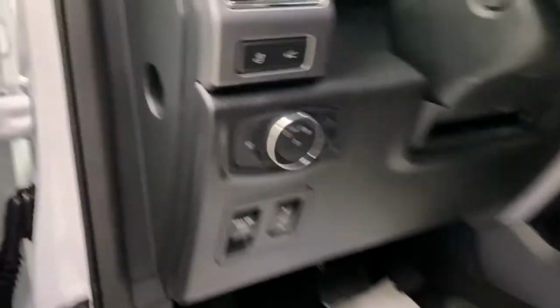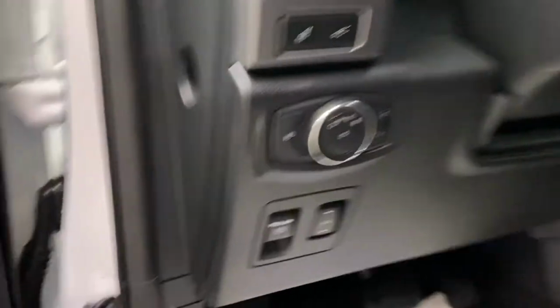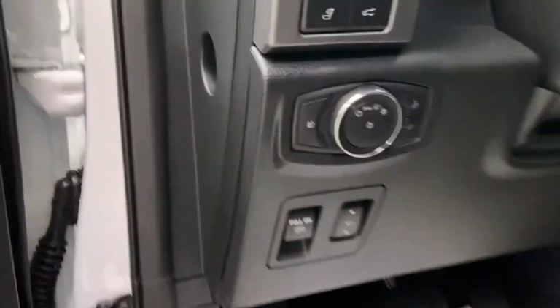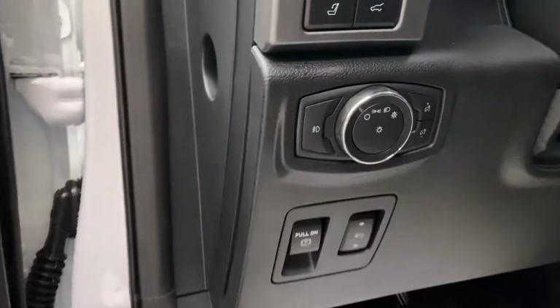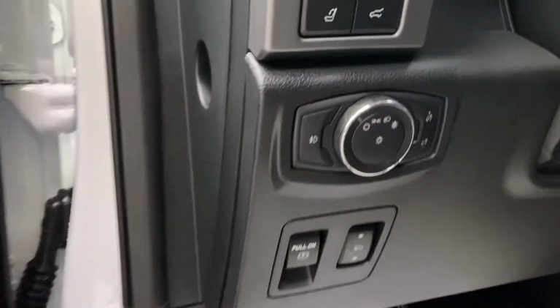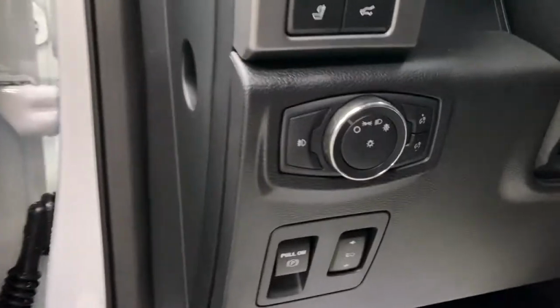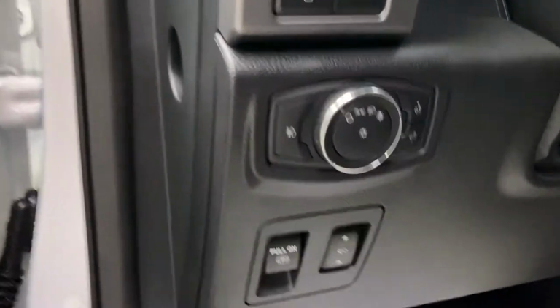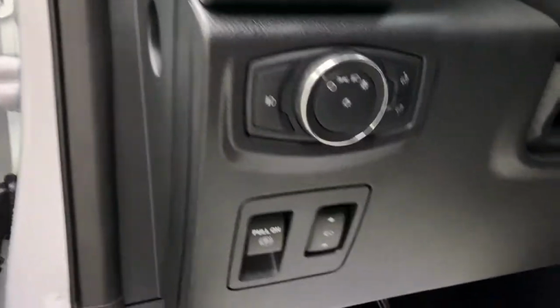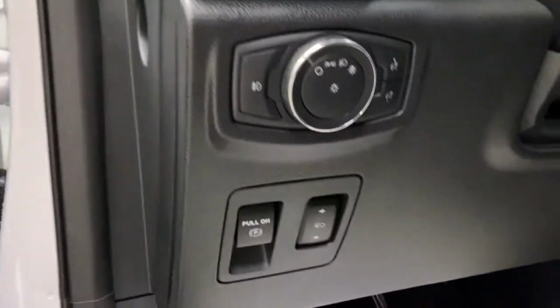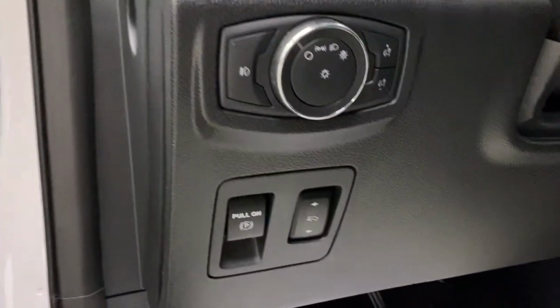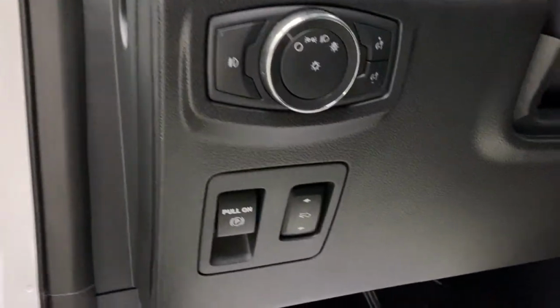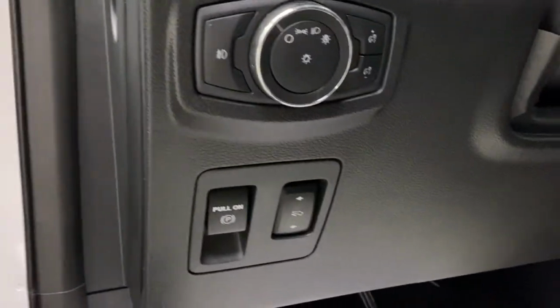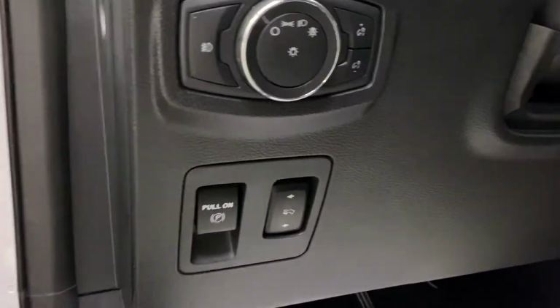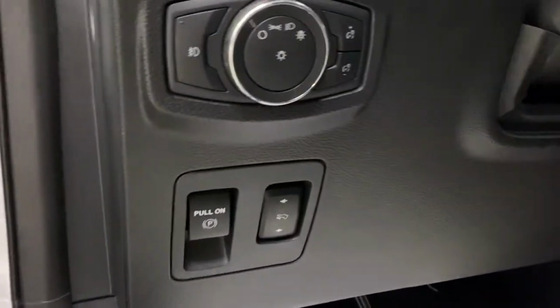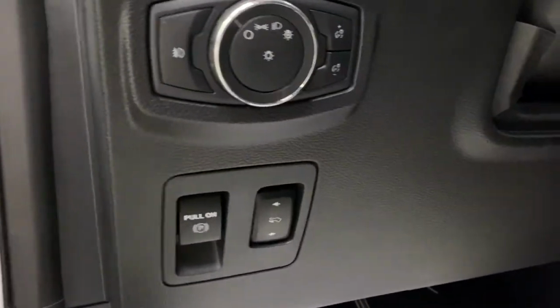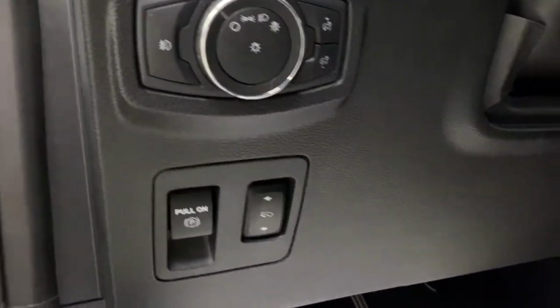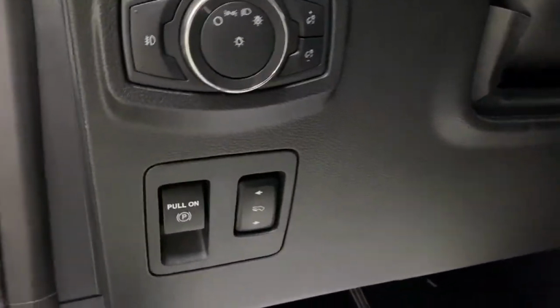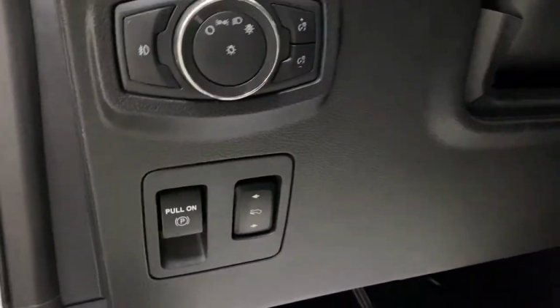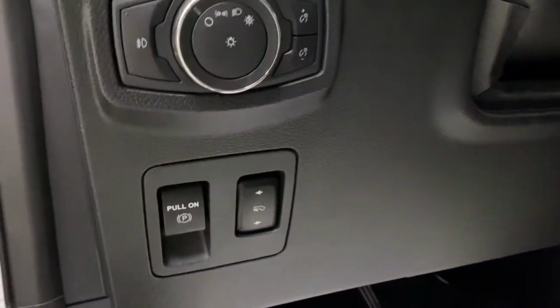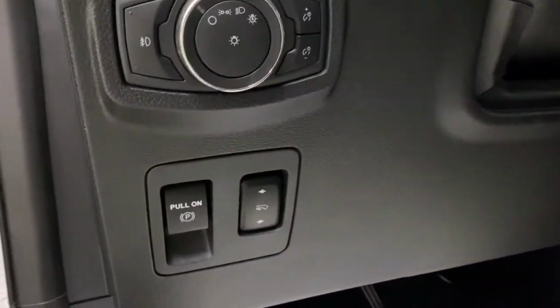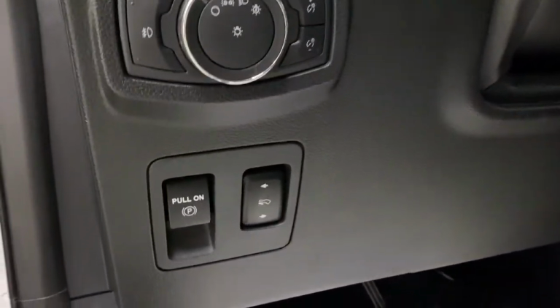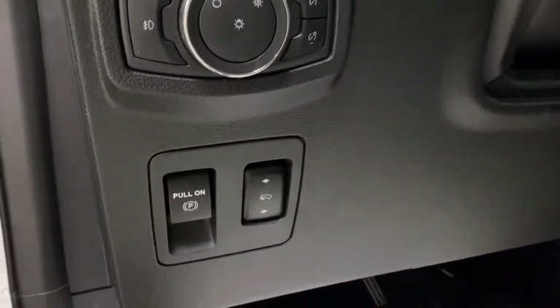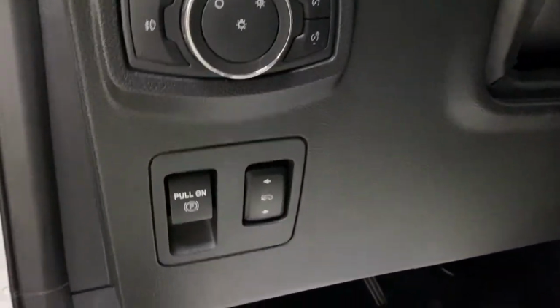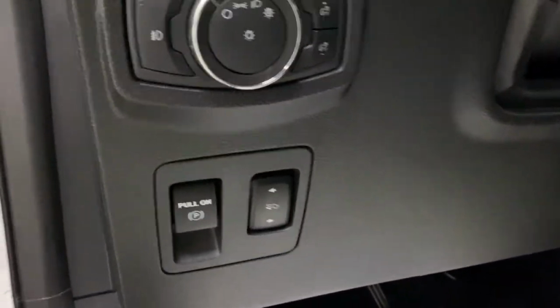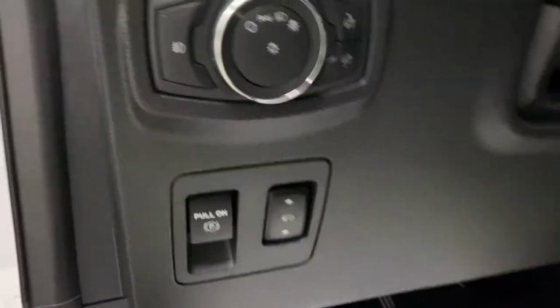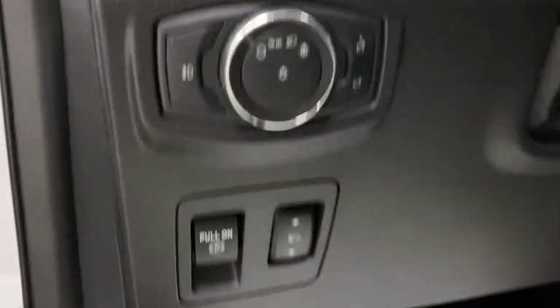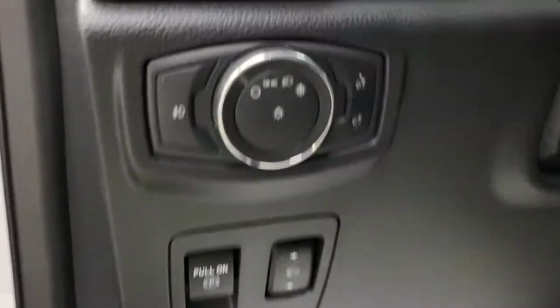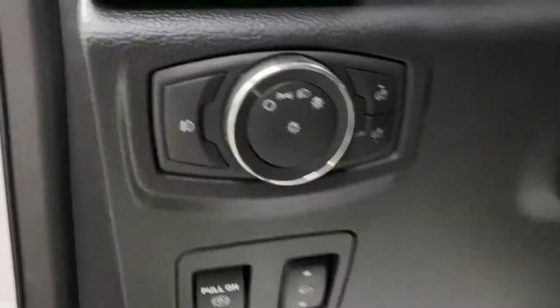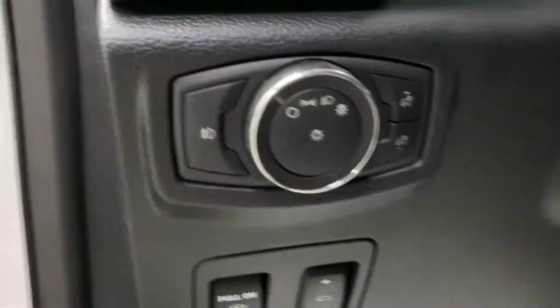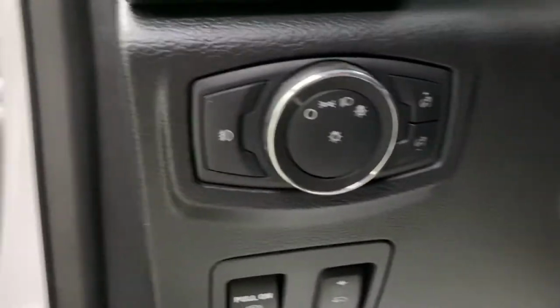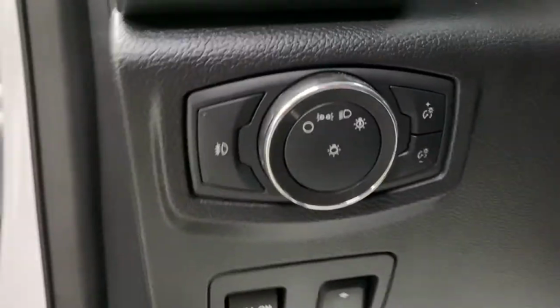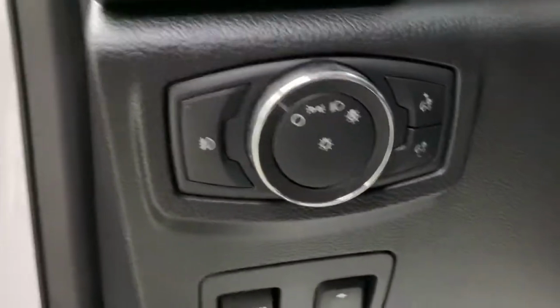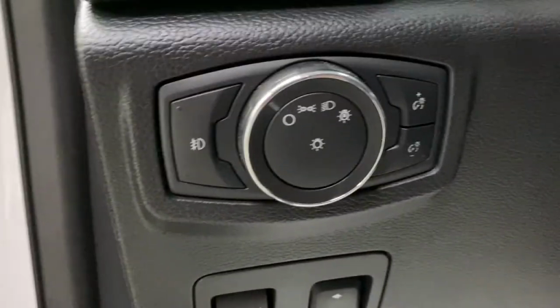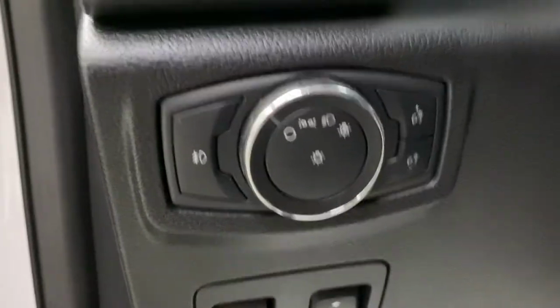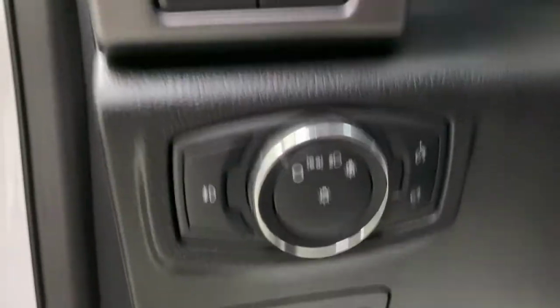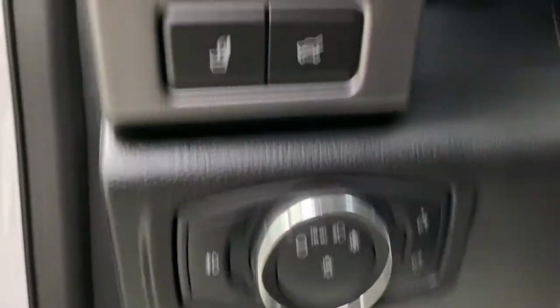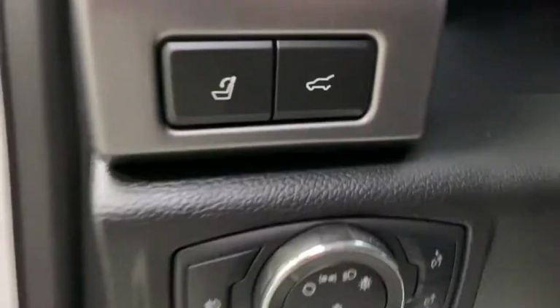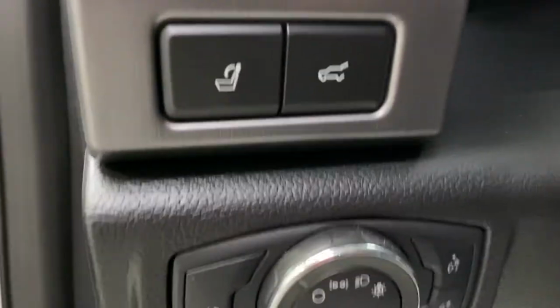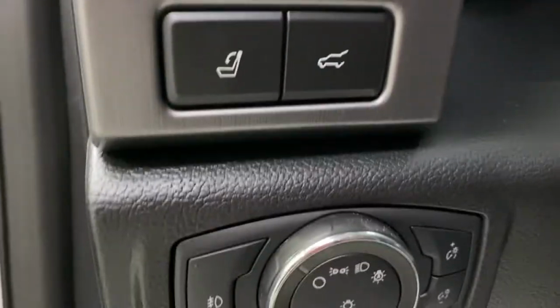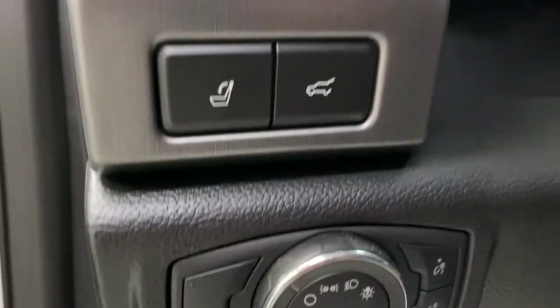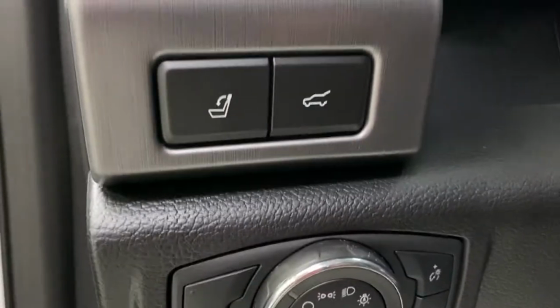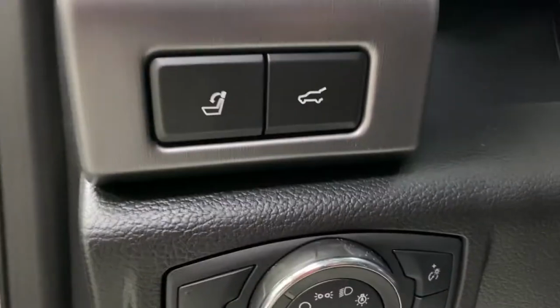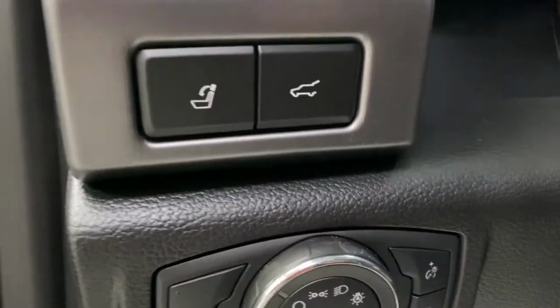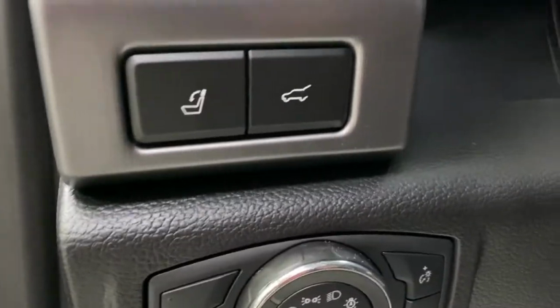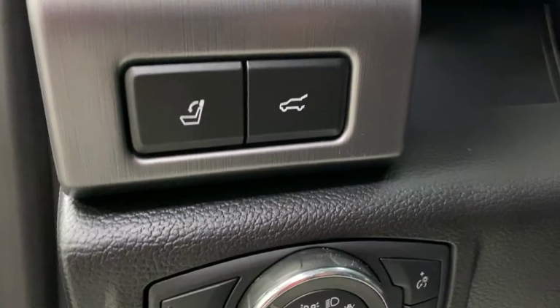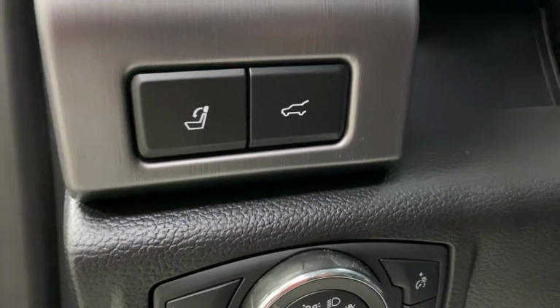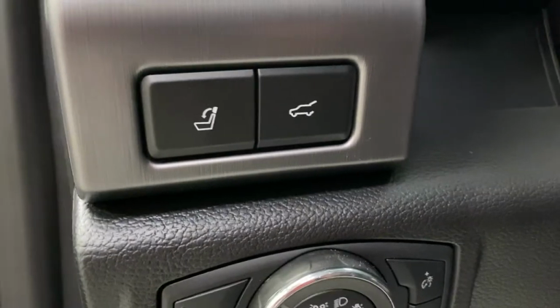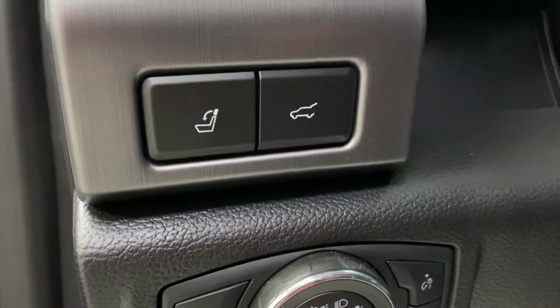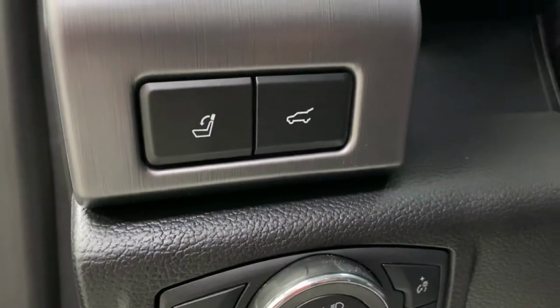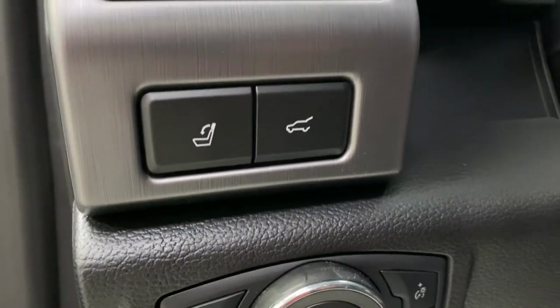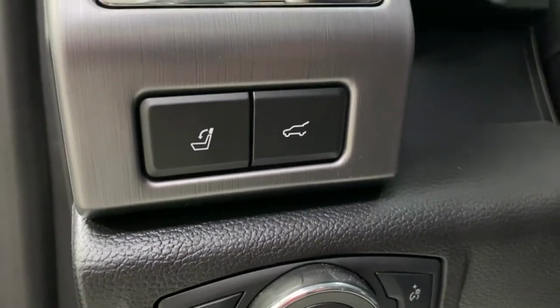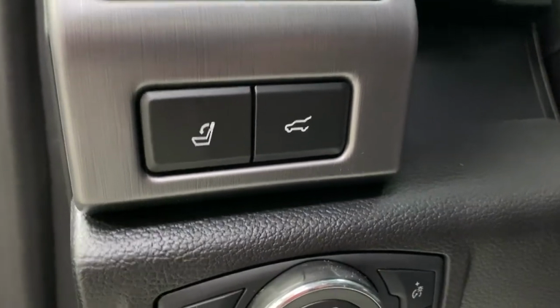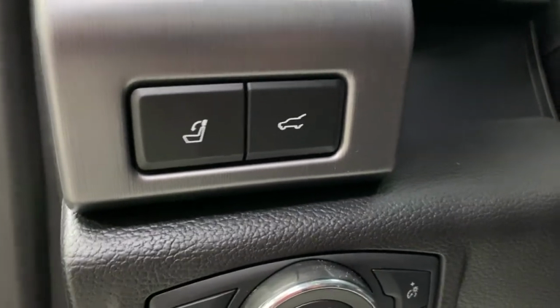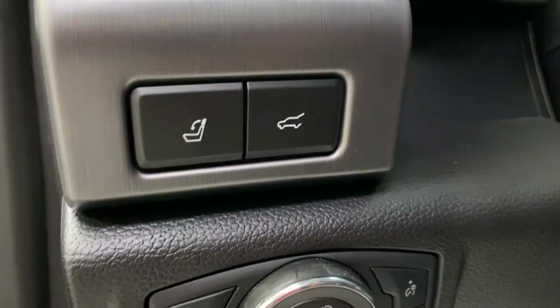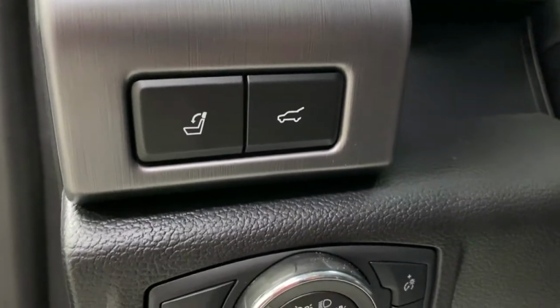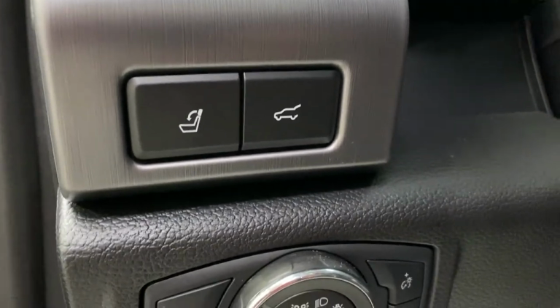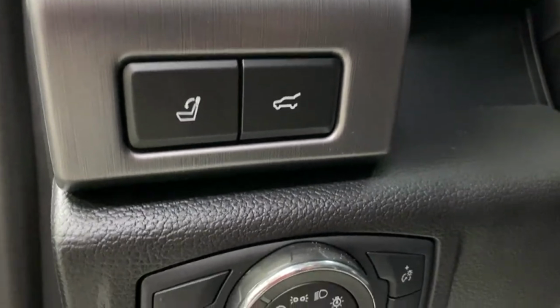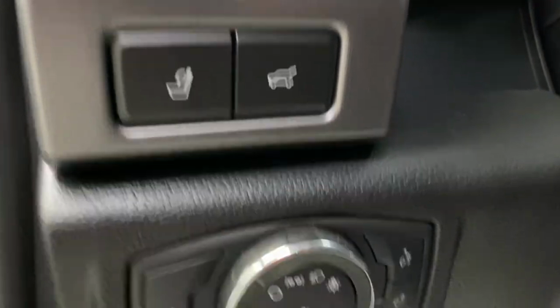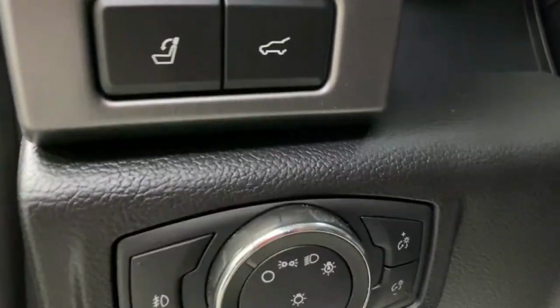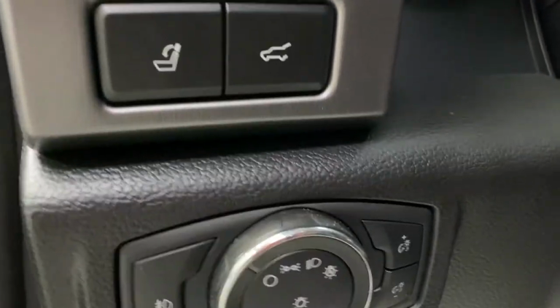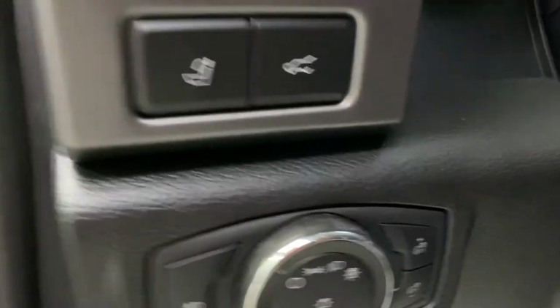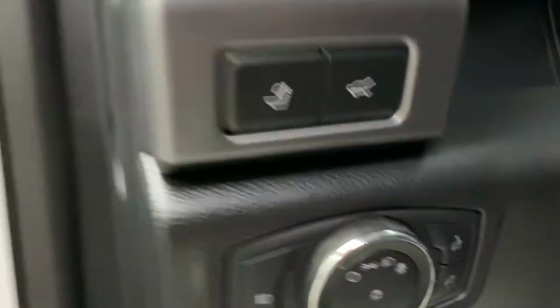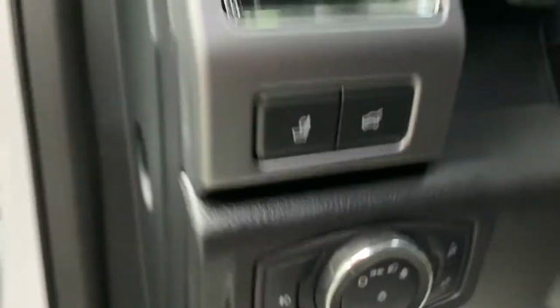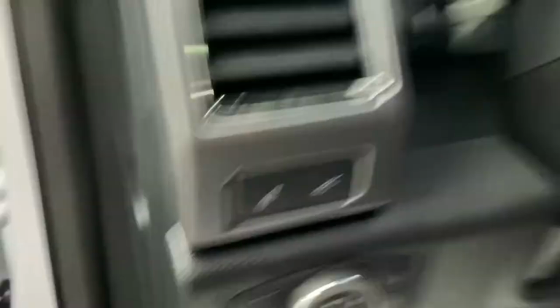Over here you've got electric parking brake, power adjustable foot pedals, interior lighting controls, trunk release, and your rear seating headrests.